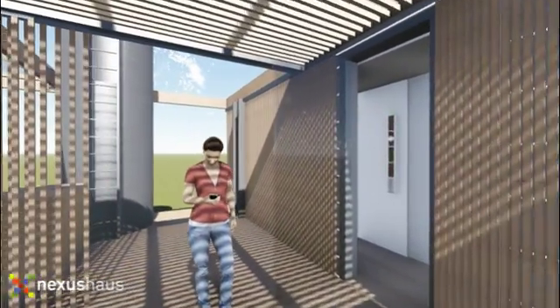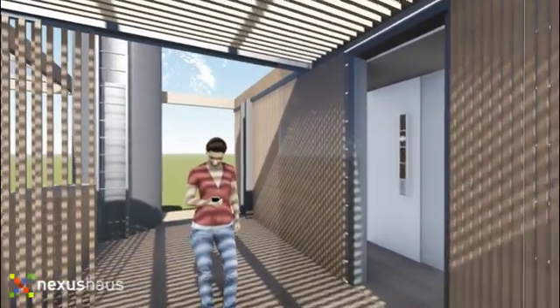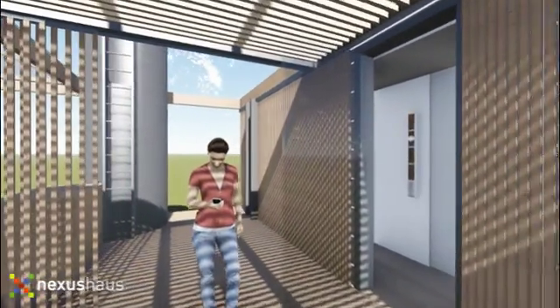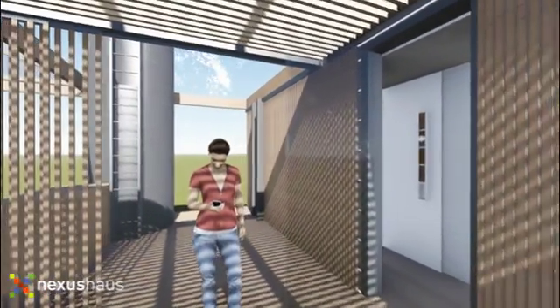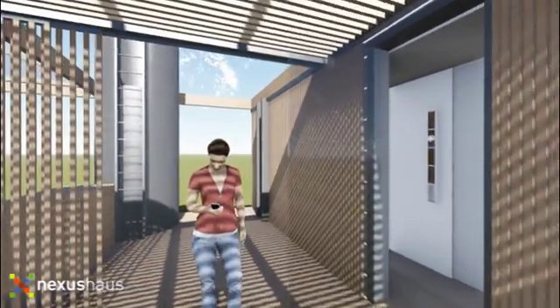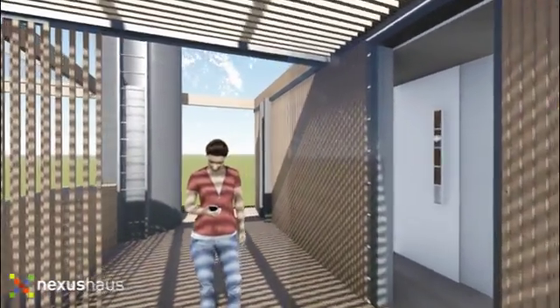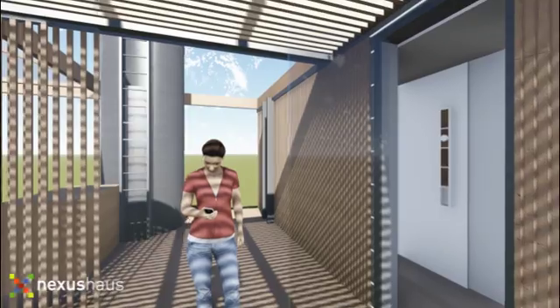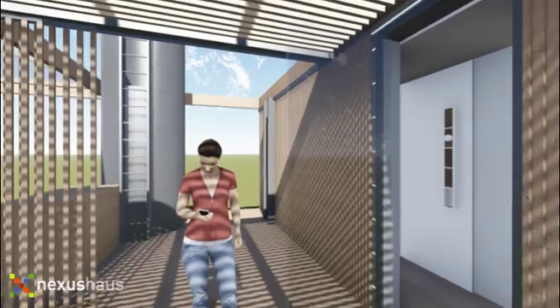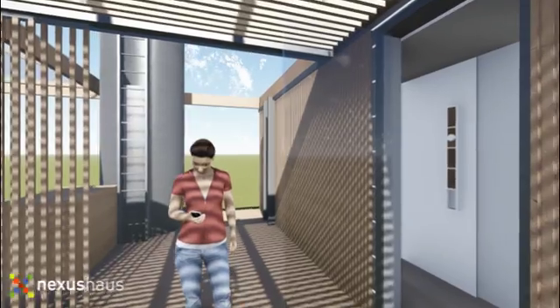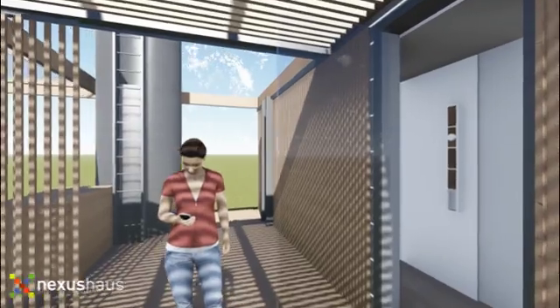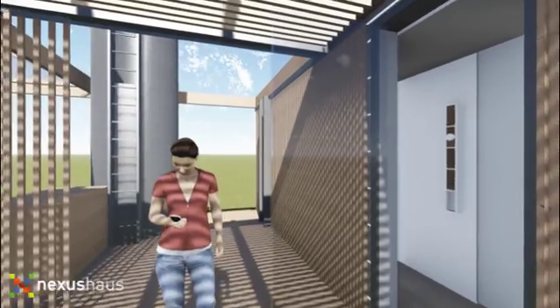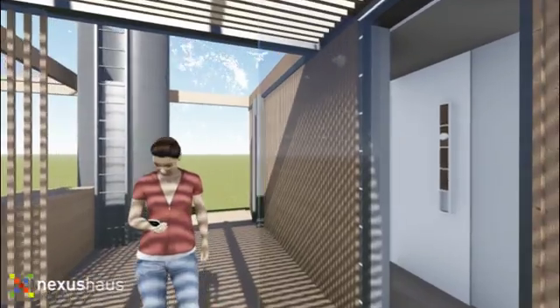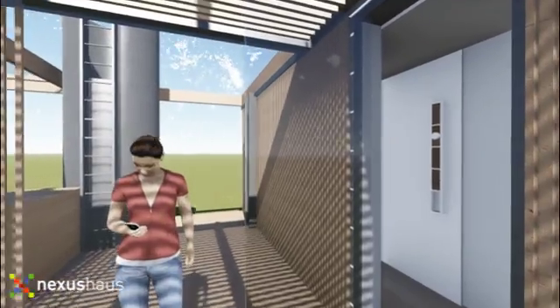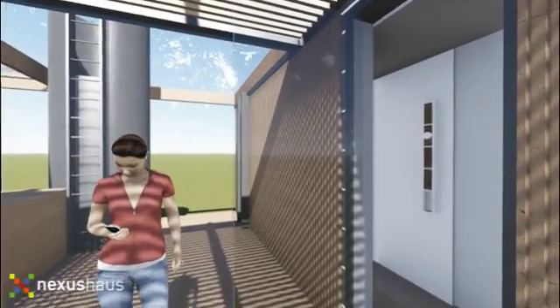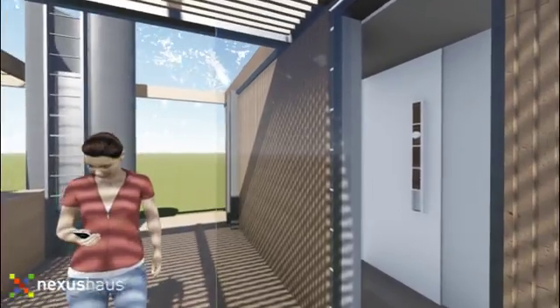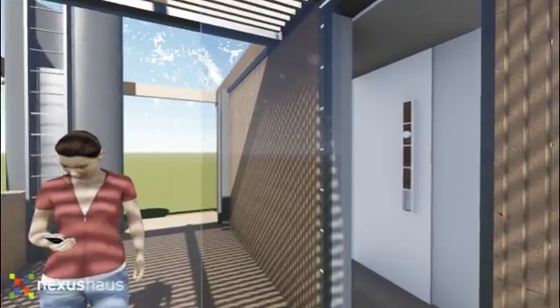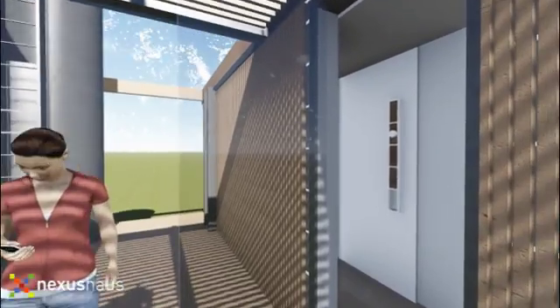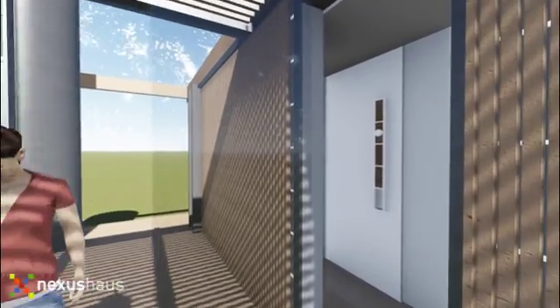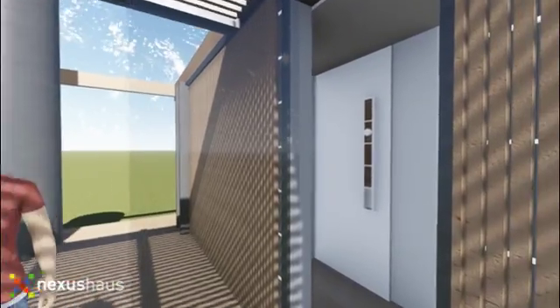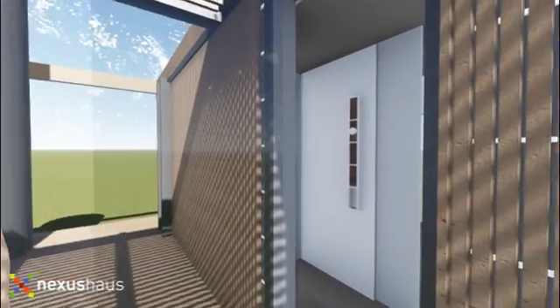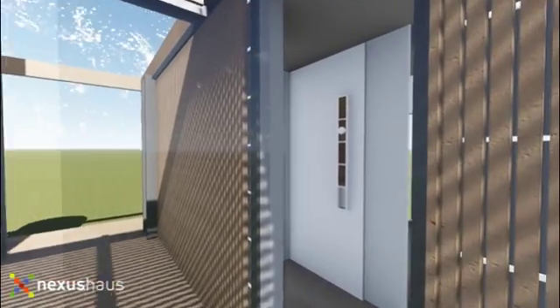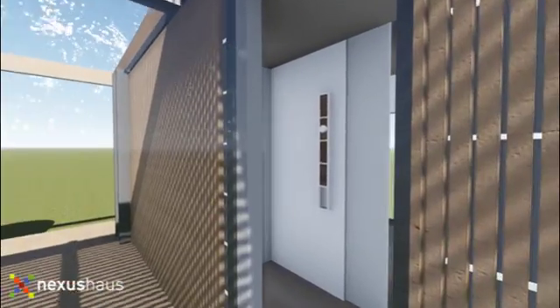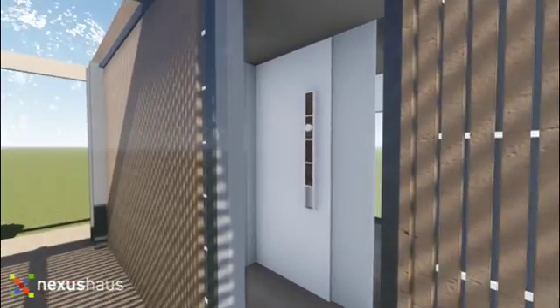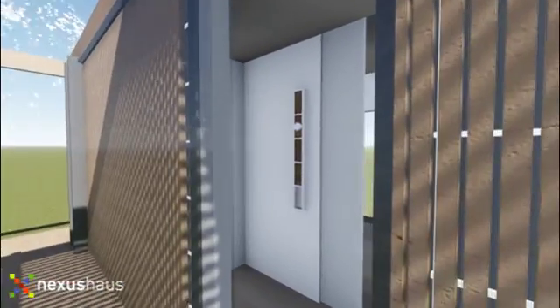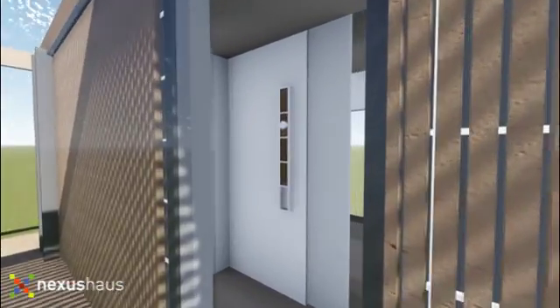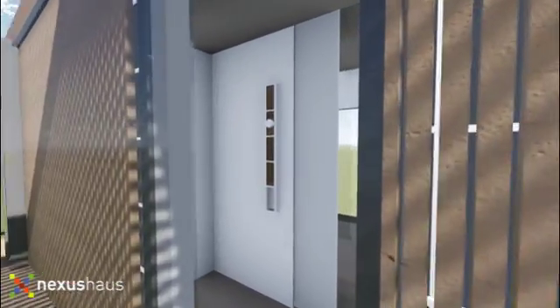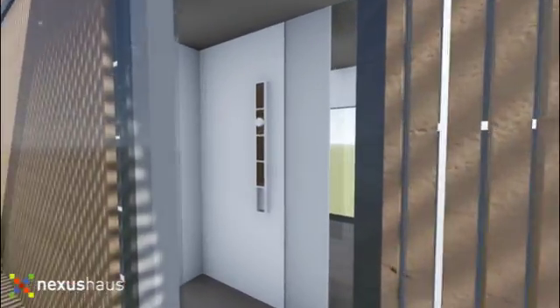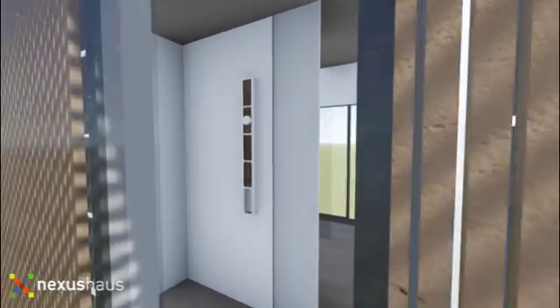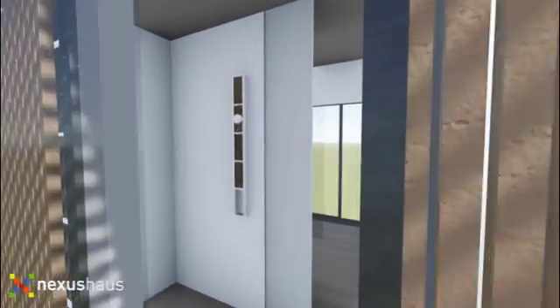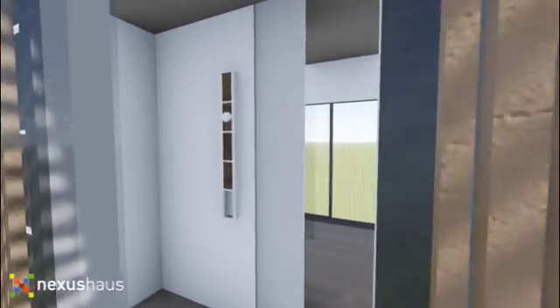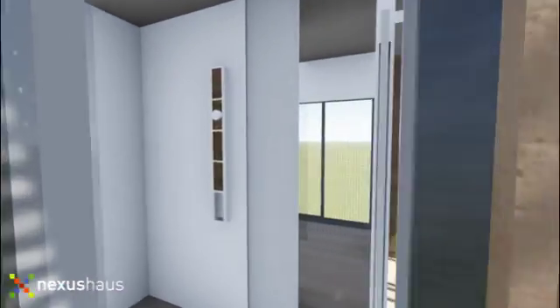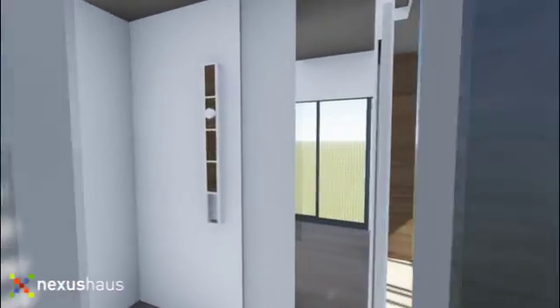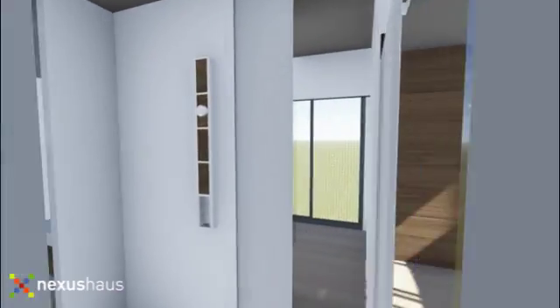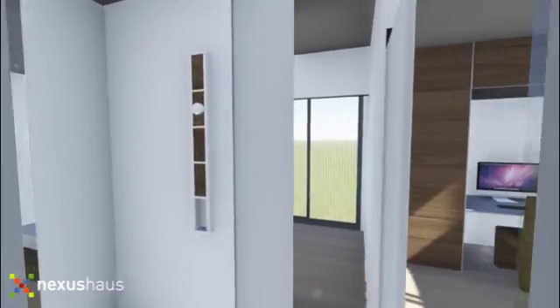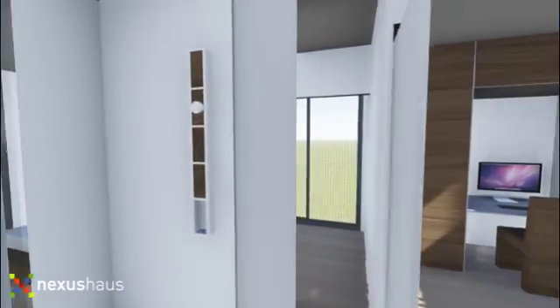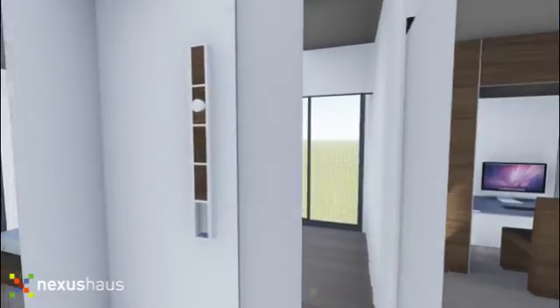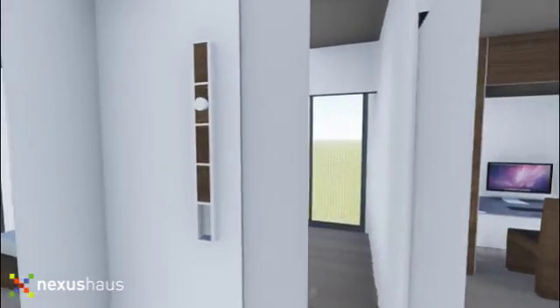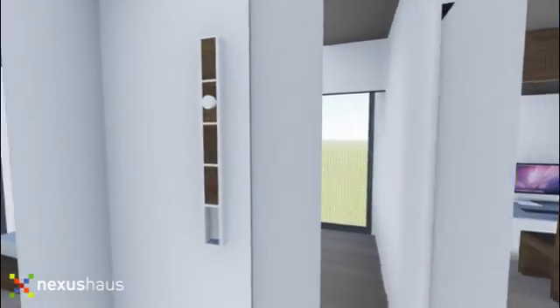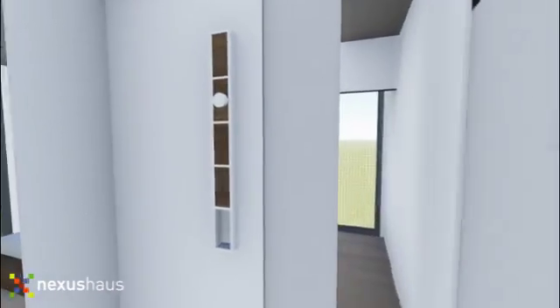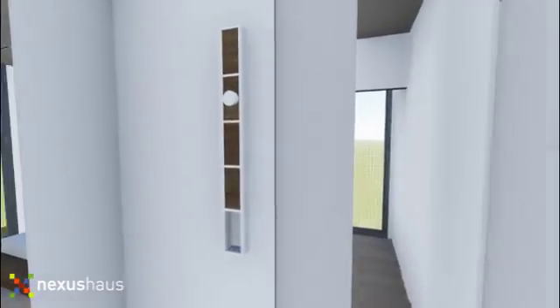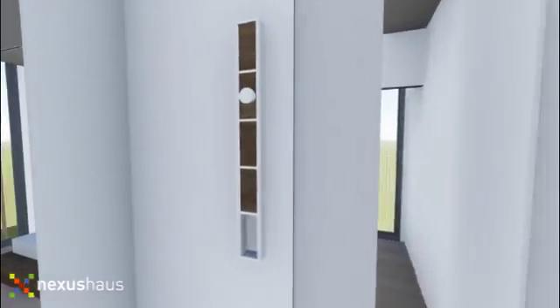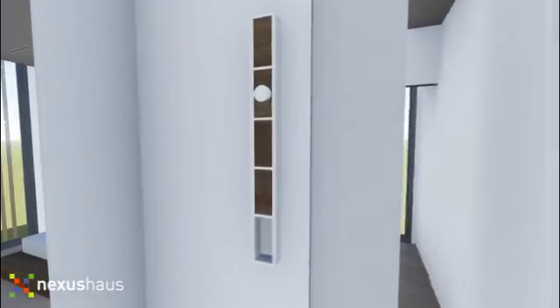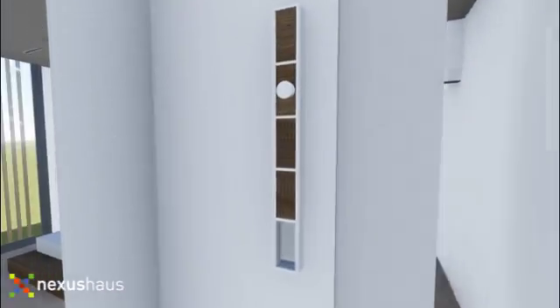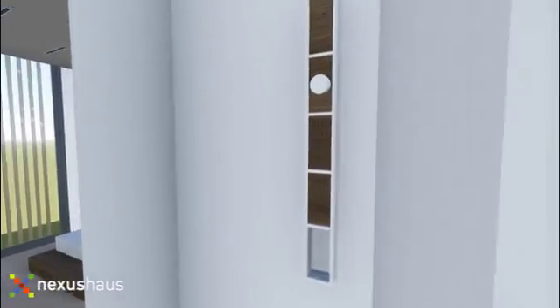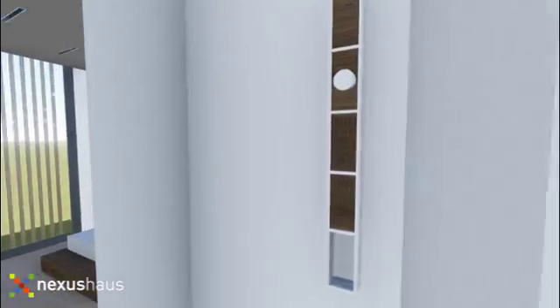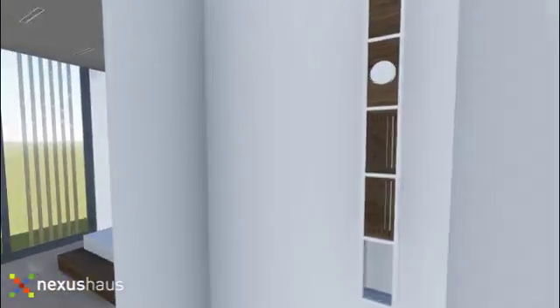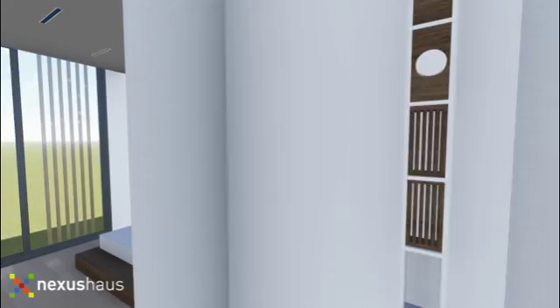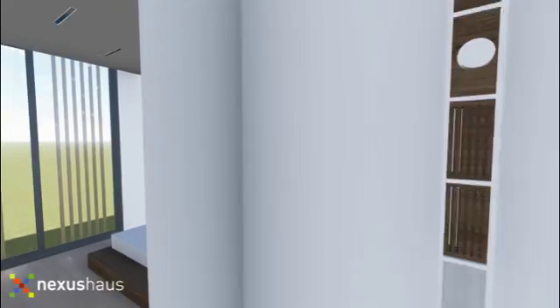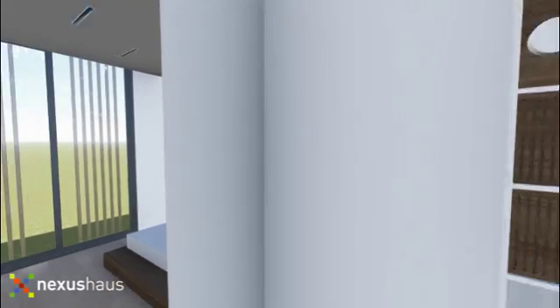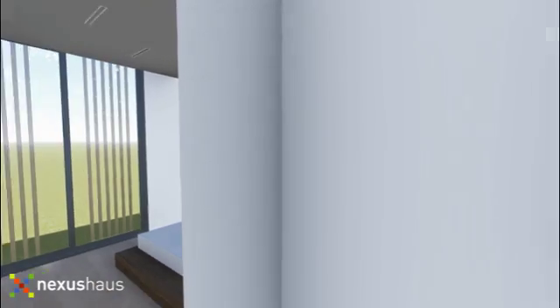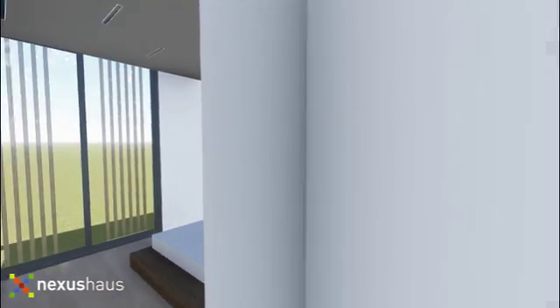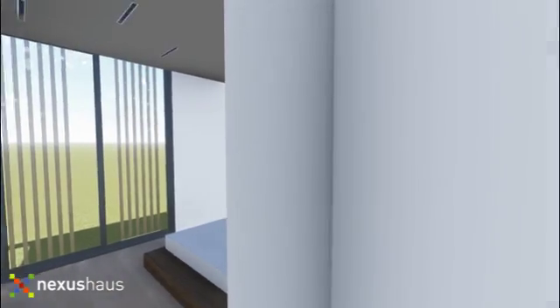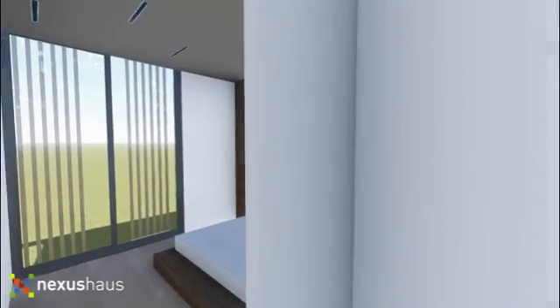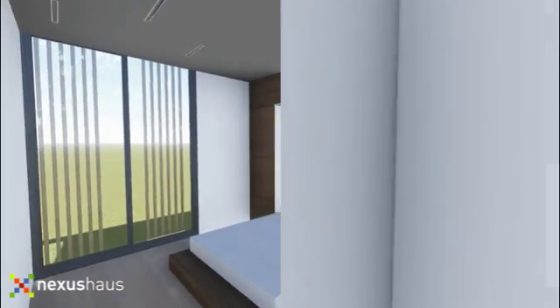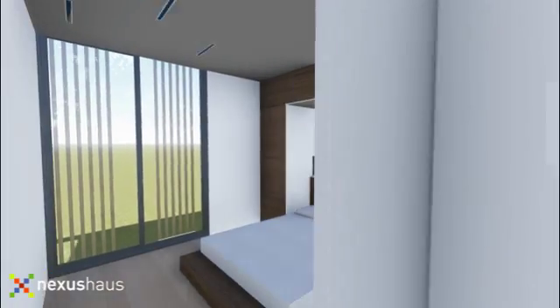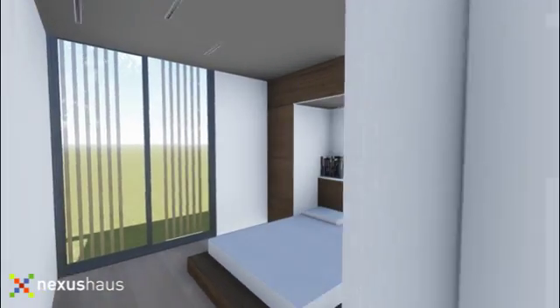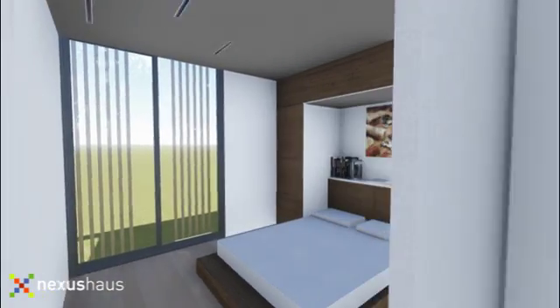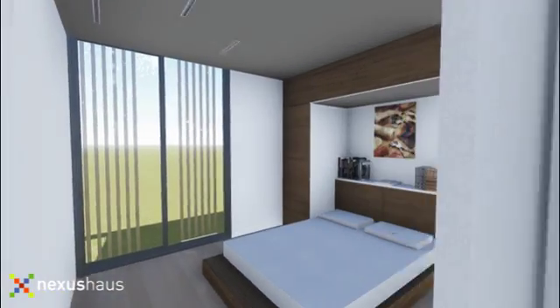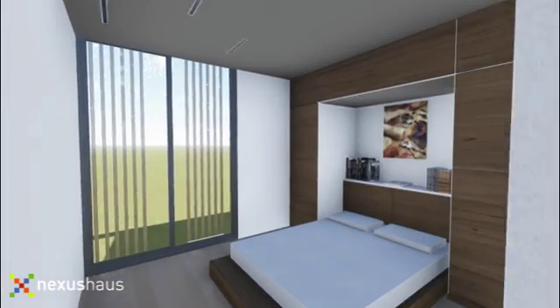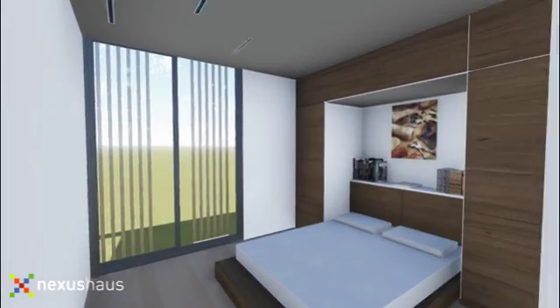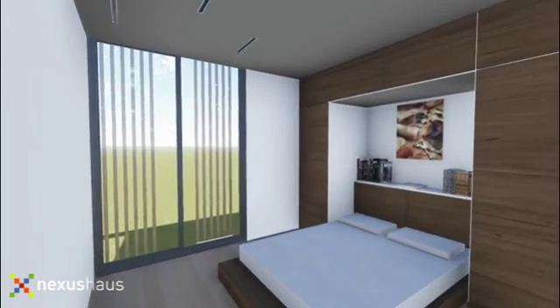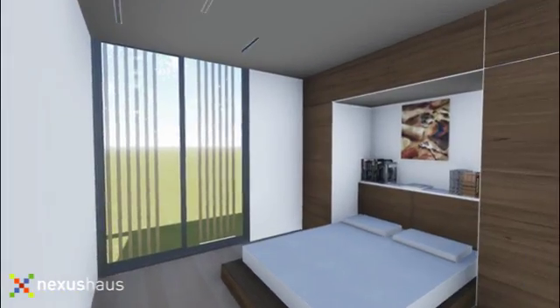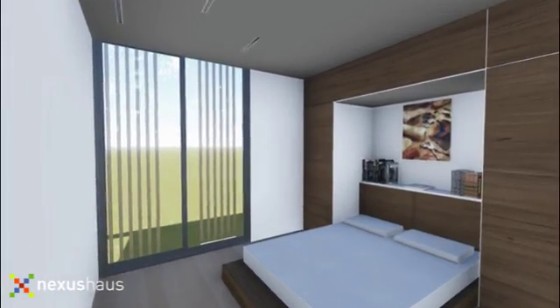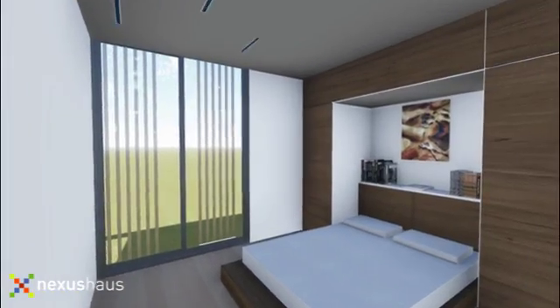The space can be closed for privacy and warmth during the winter, or it can be opened for ventilation, taking advantage of three-season outdoor living in Central Texas.